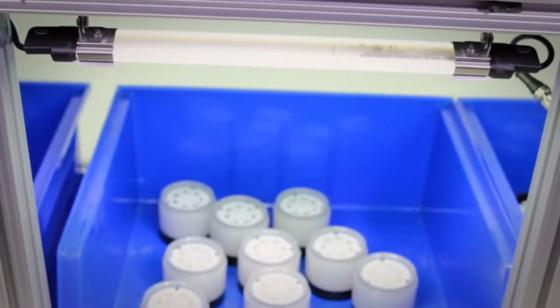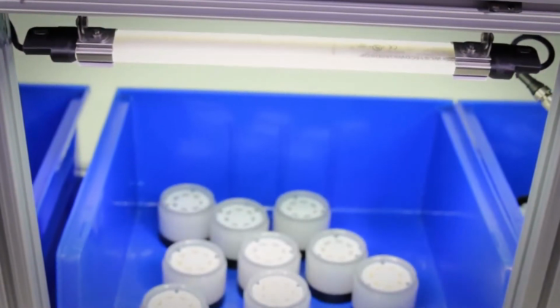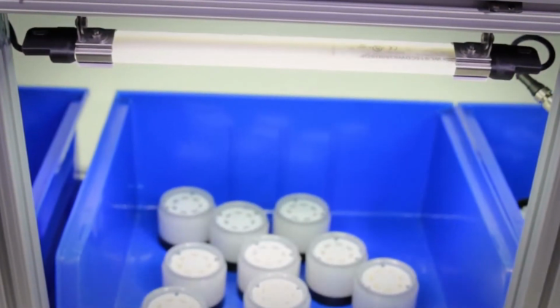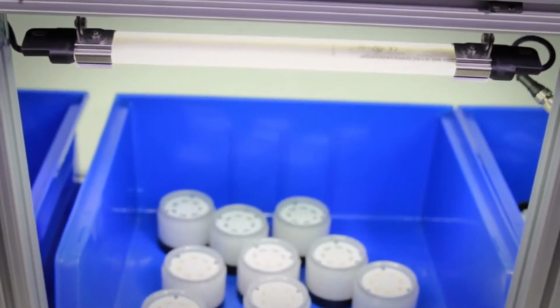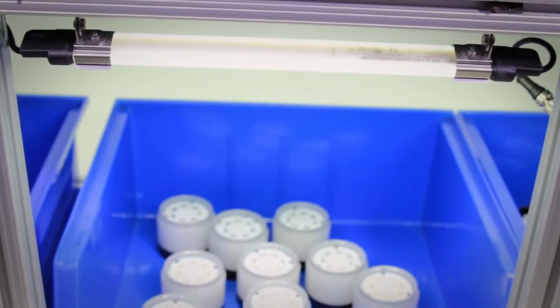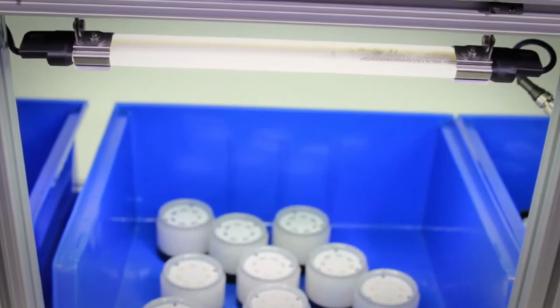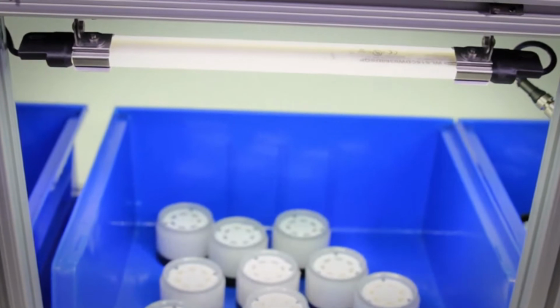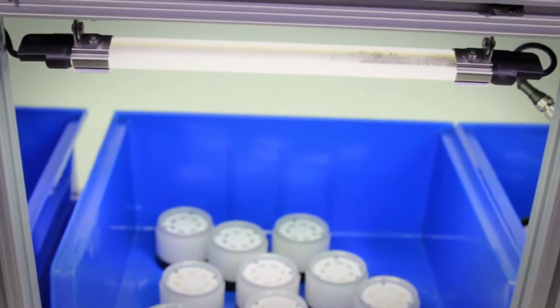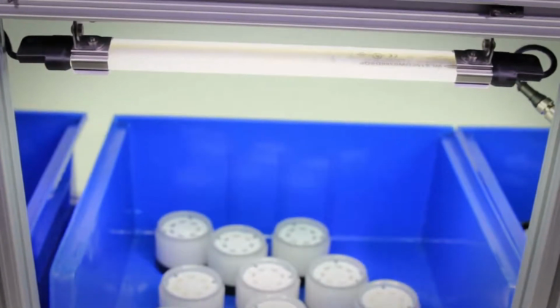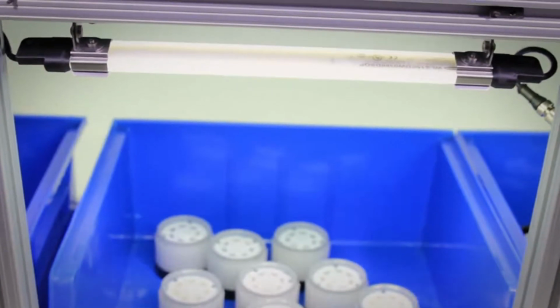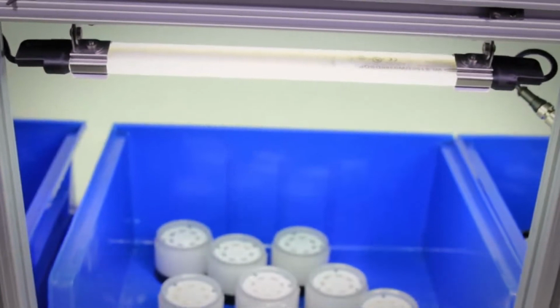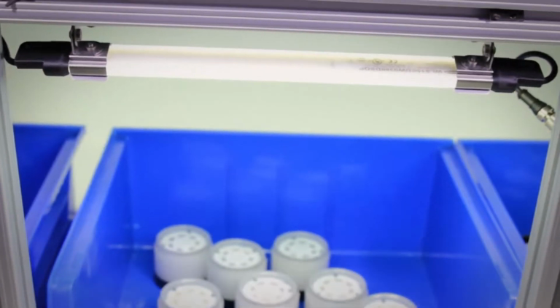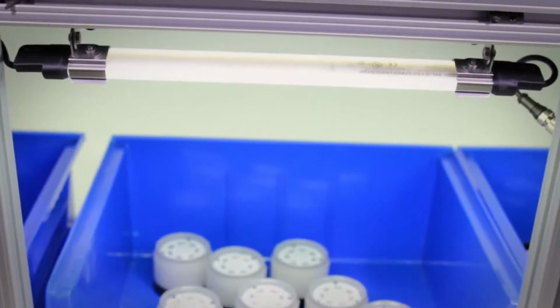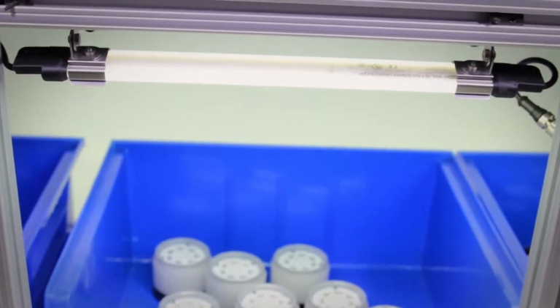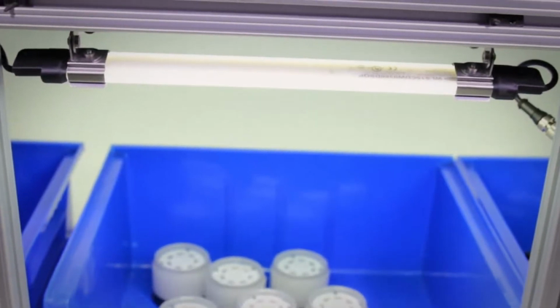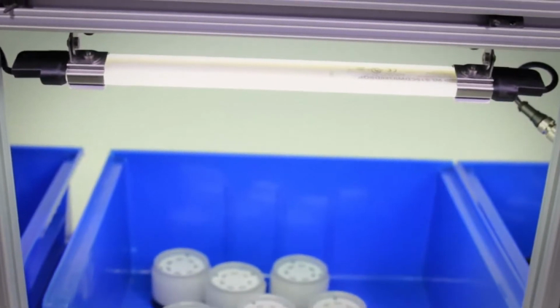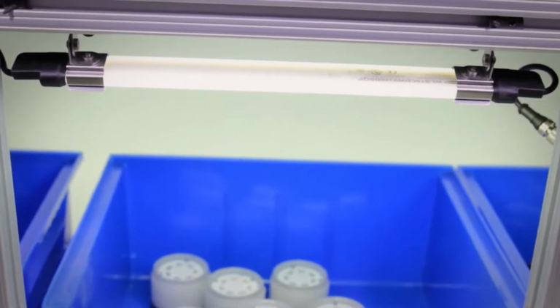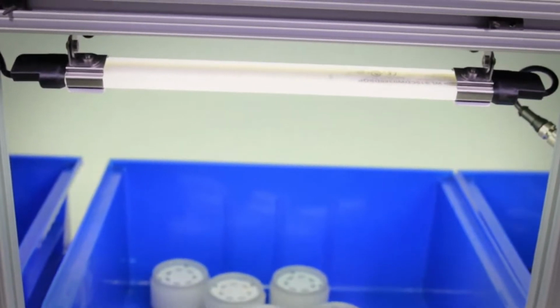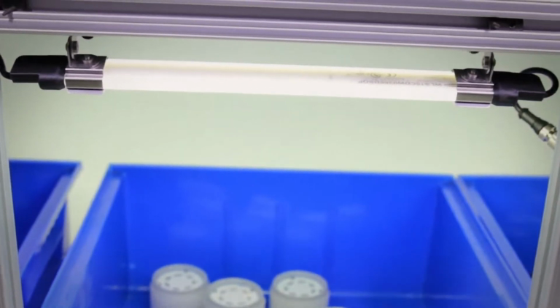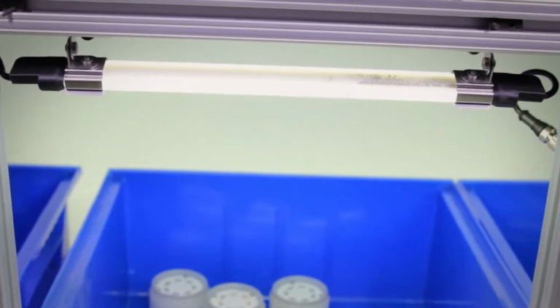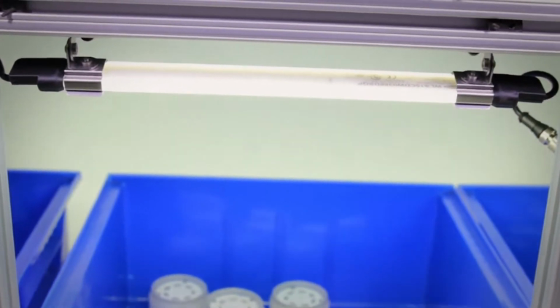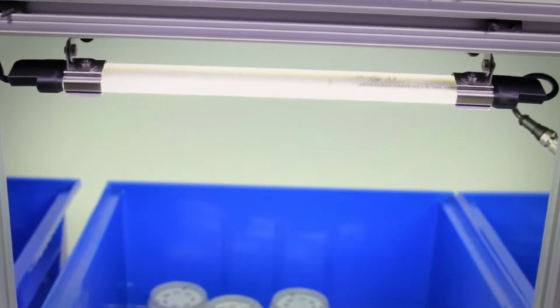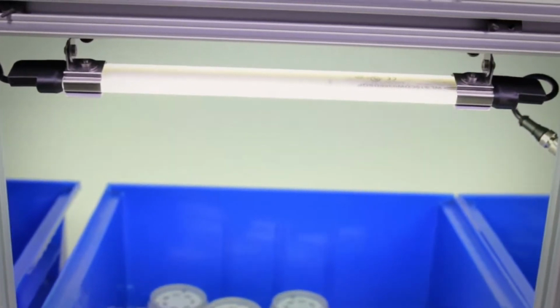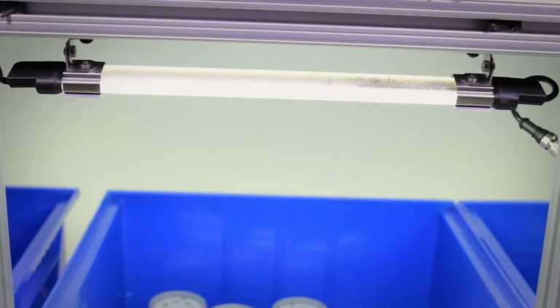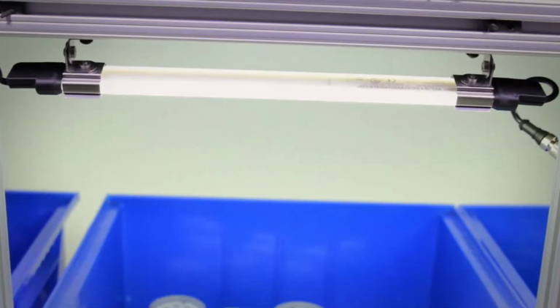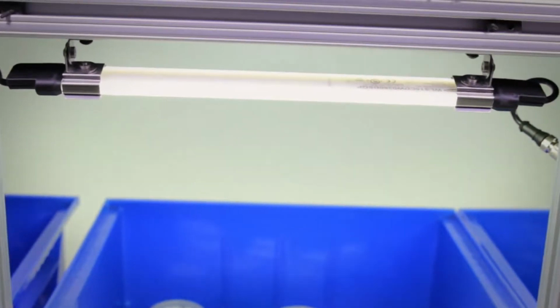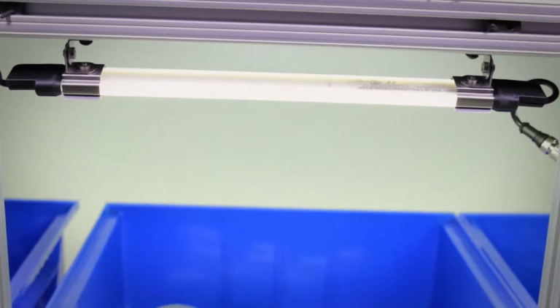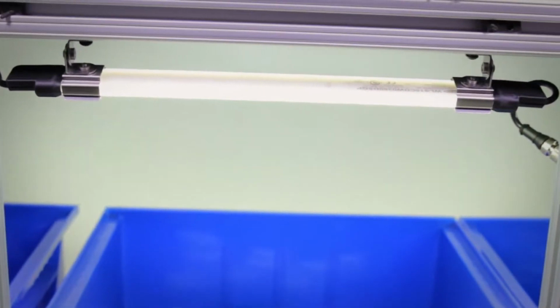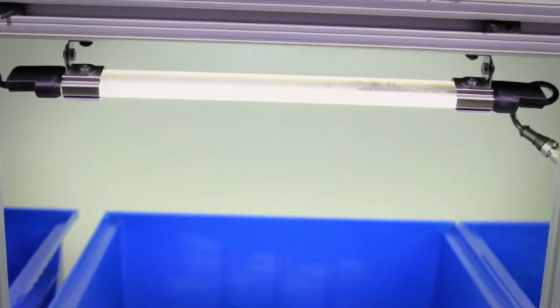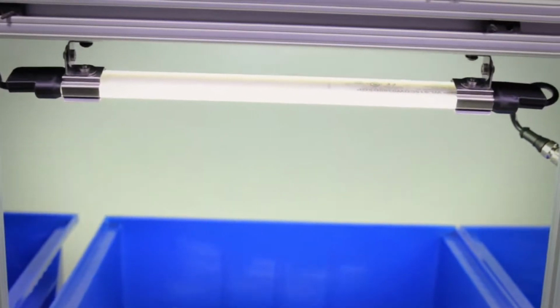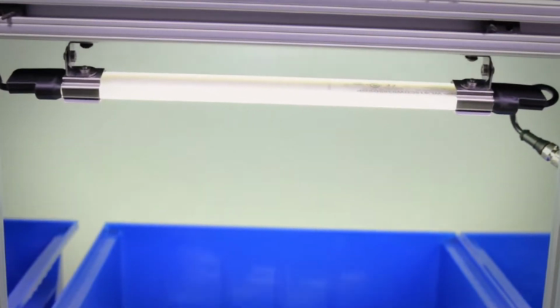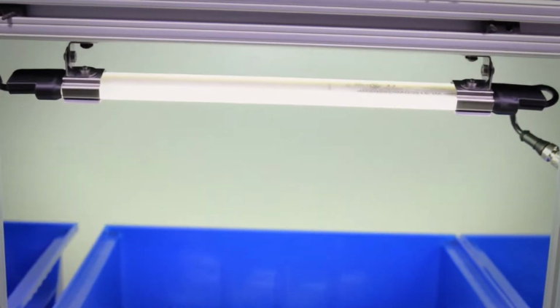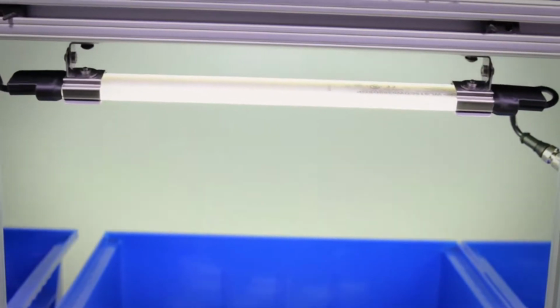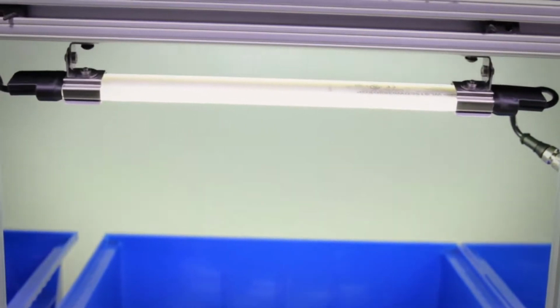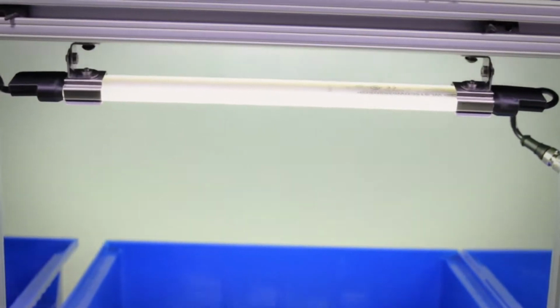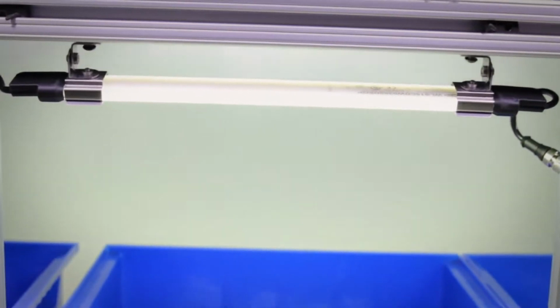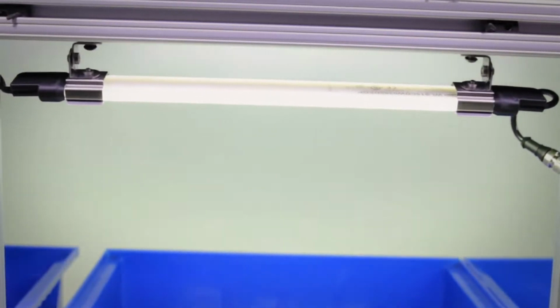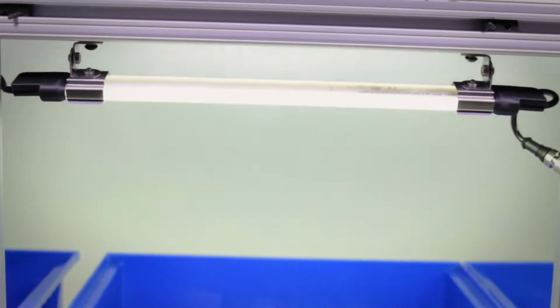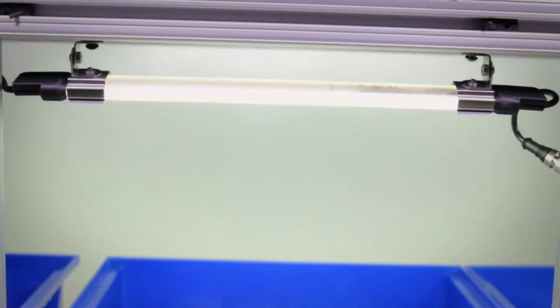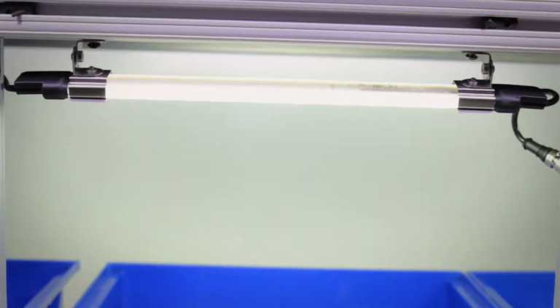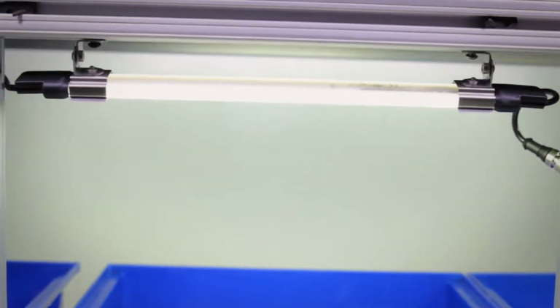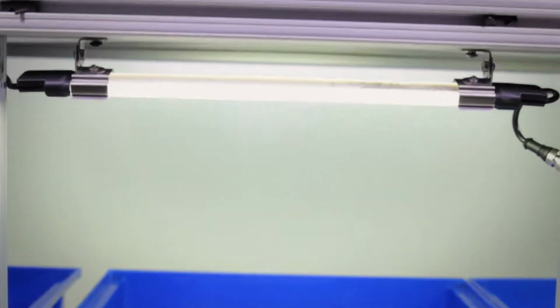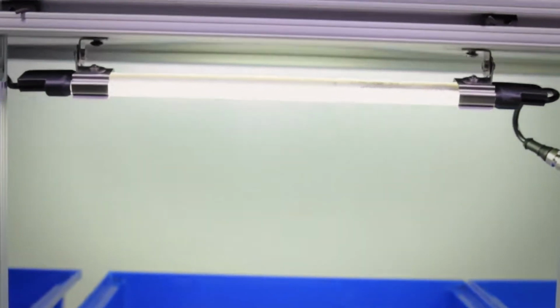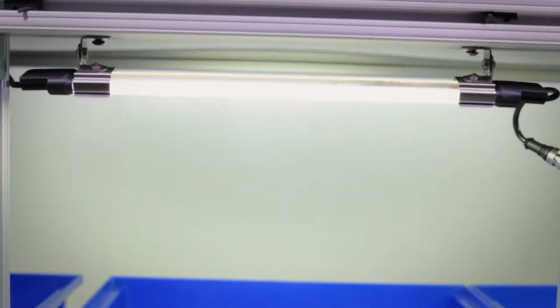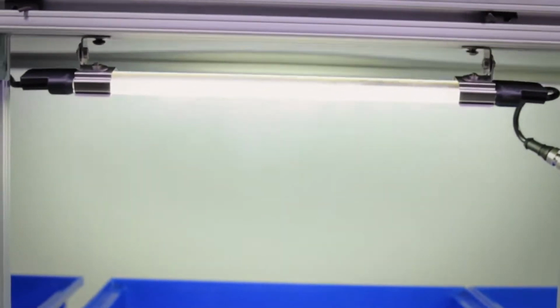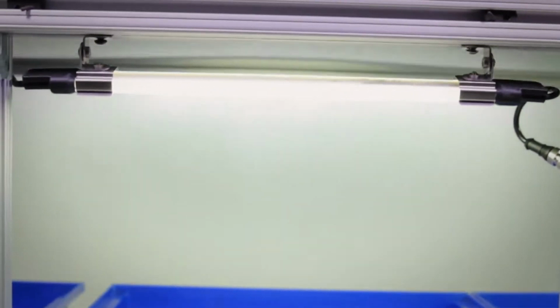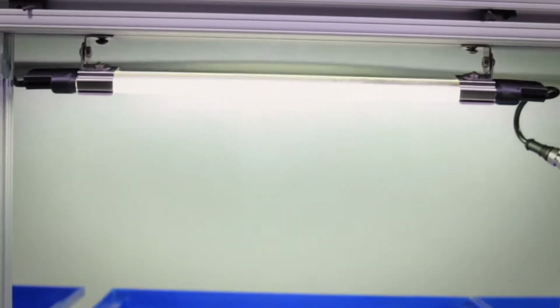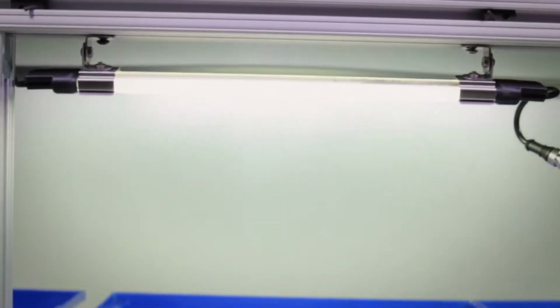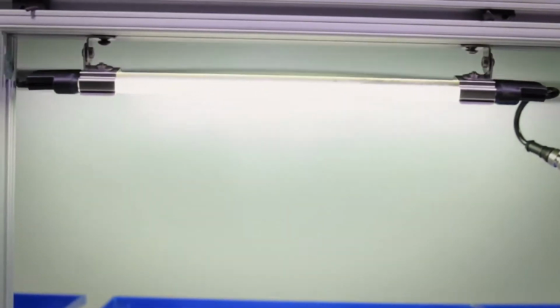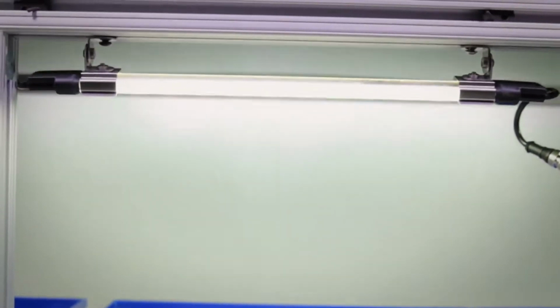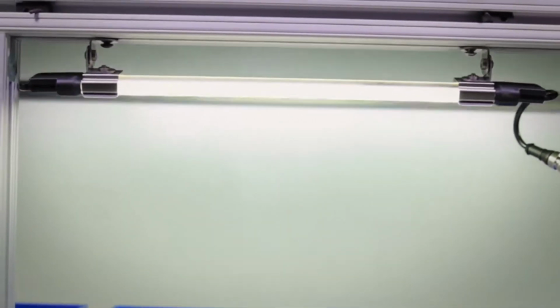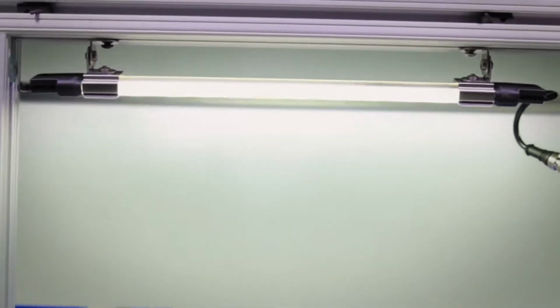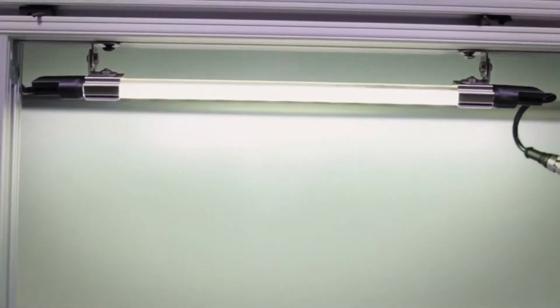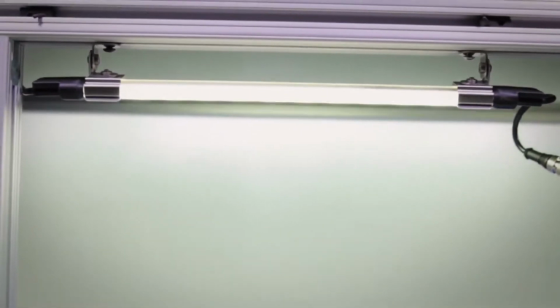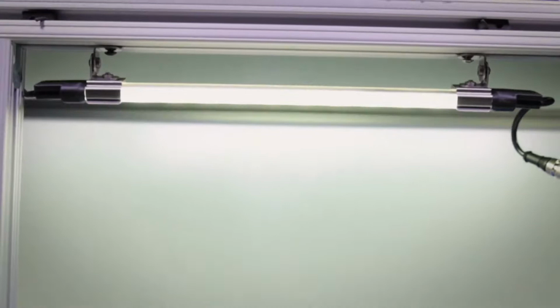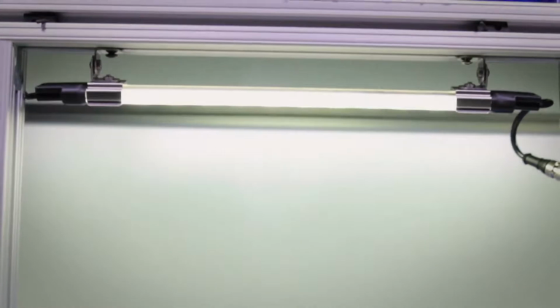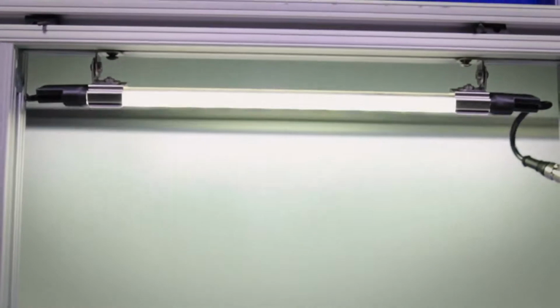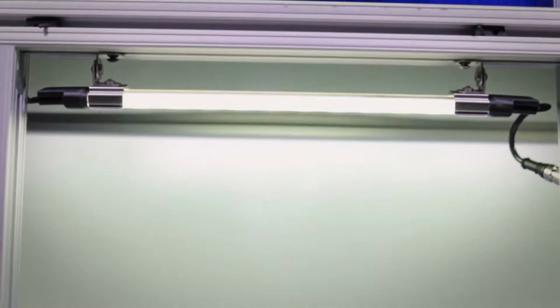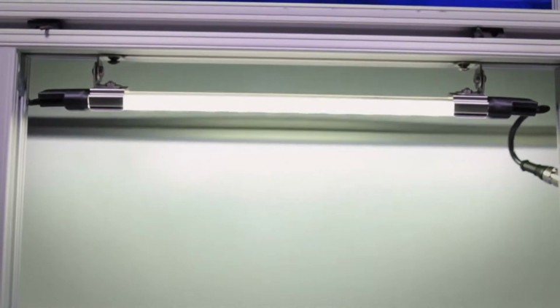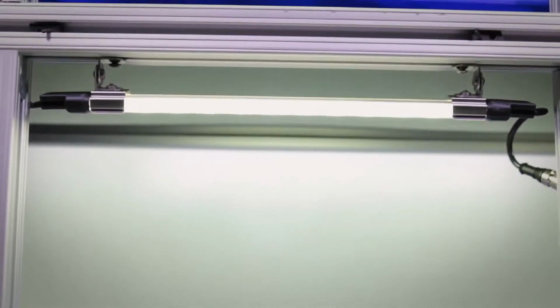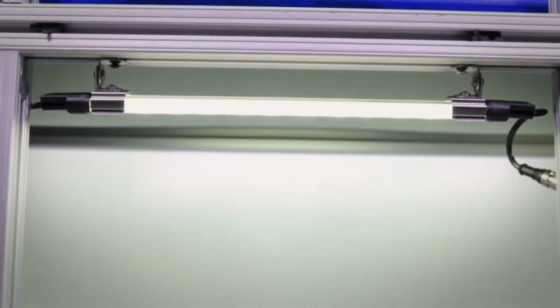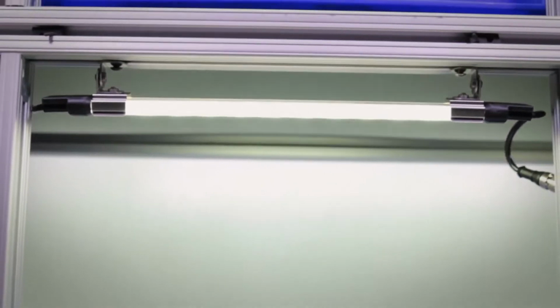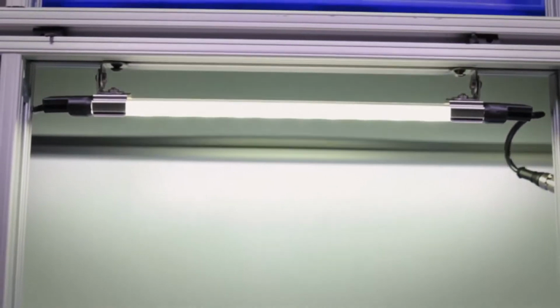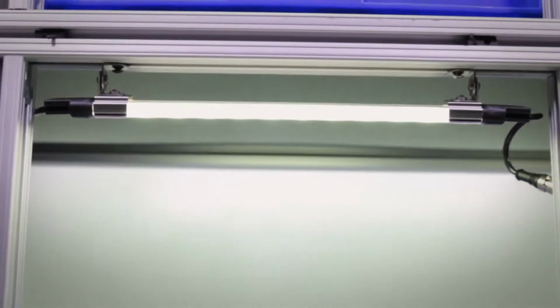The high-efficiency LEDs and diffused window provide even illumination with no hot spots for any work environment.